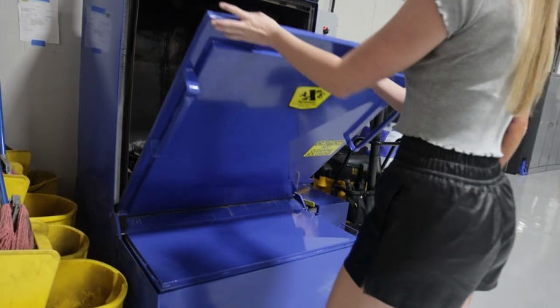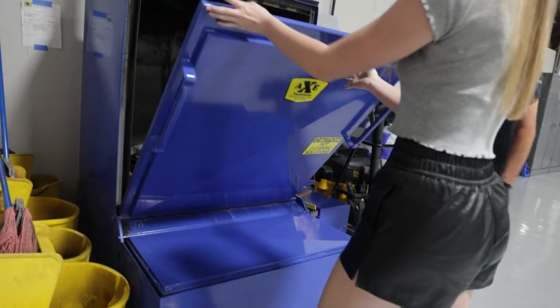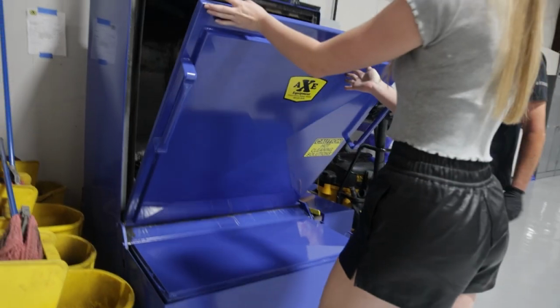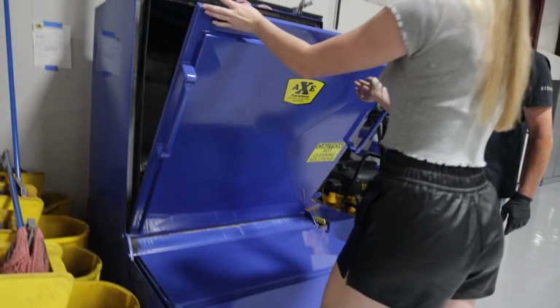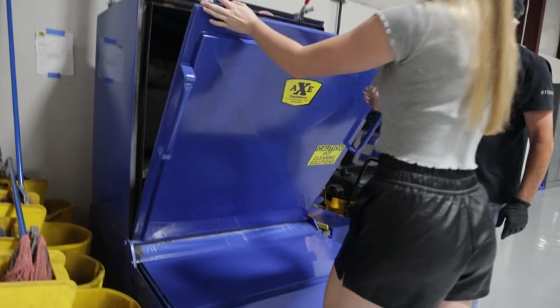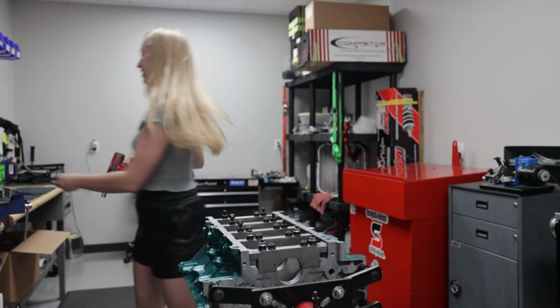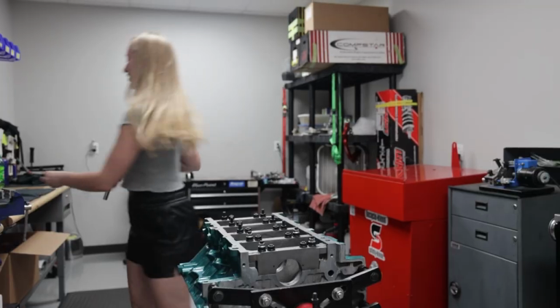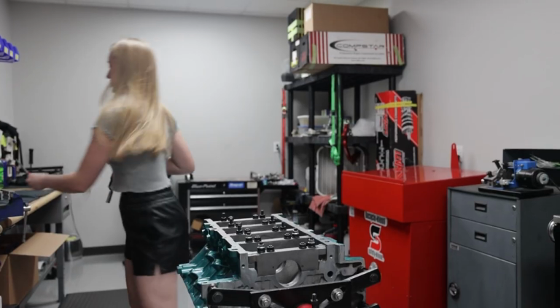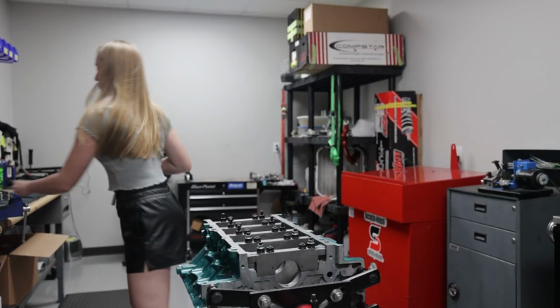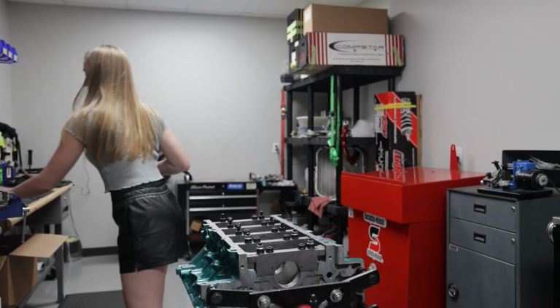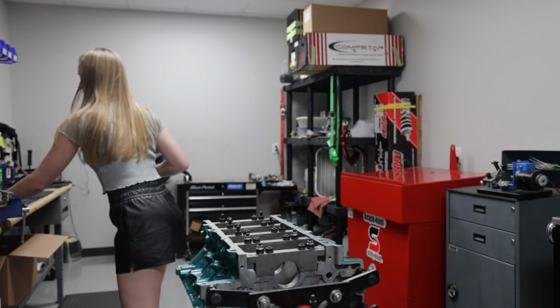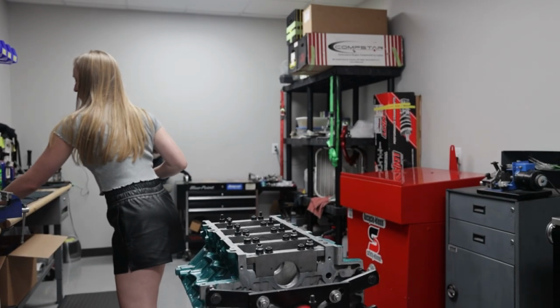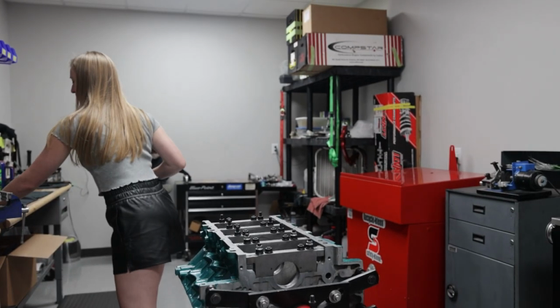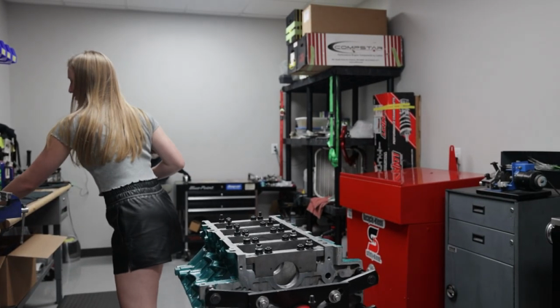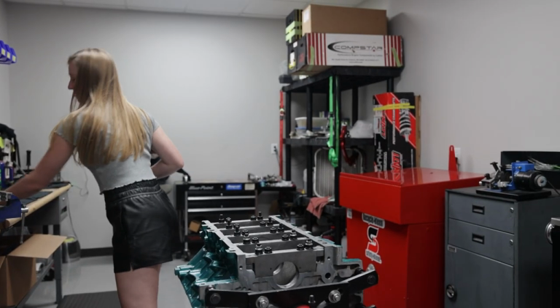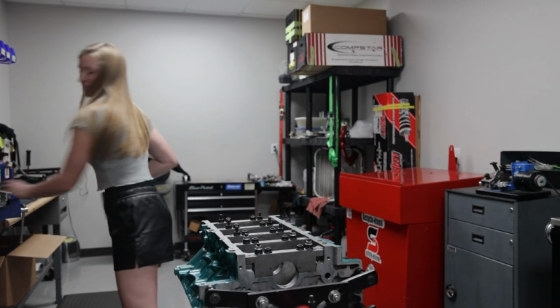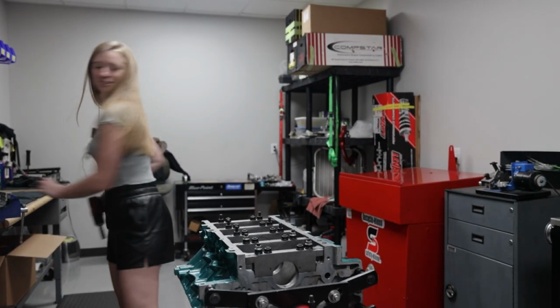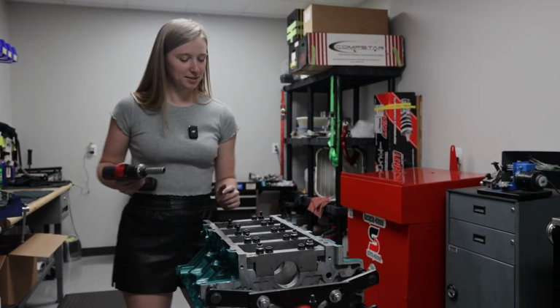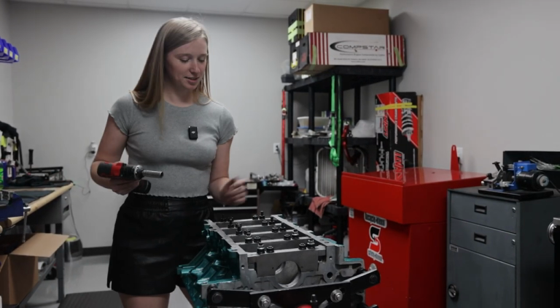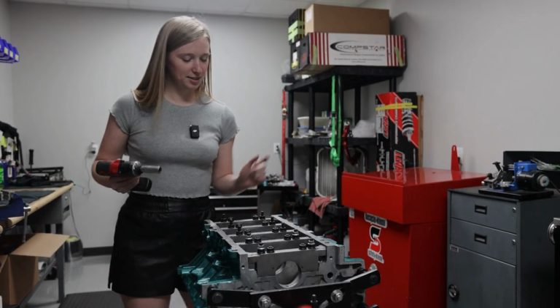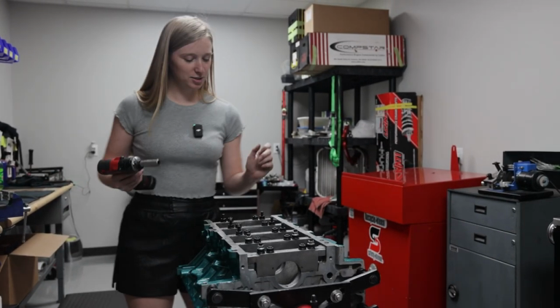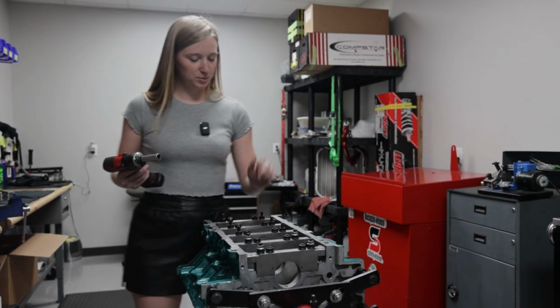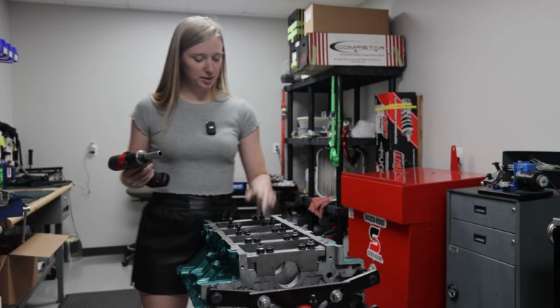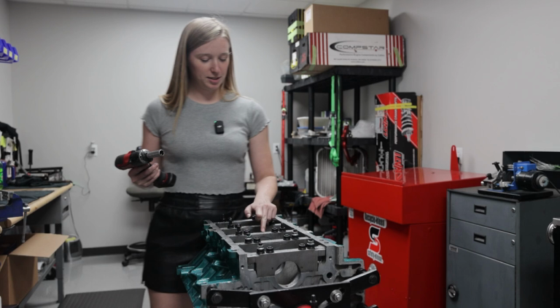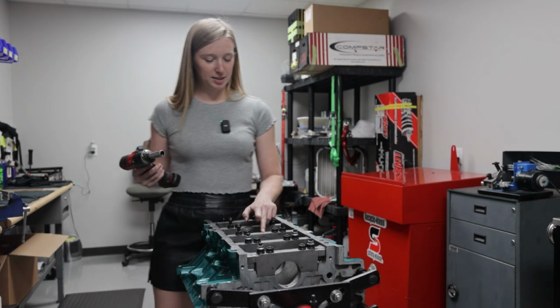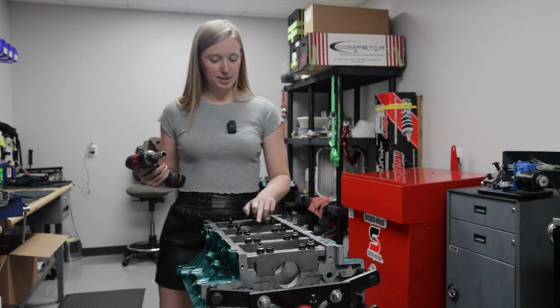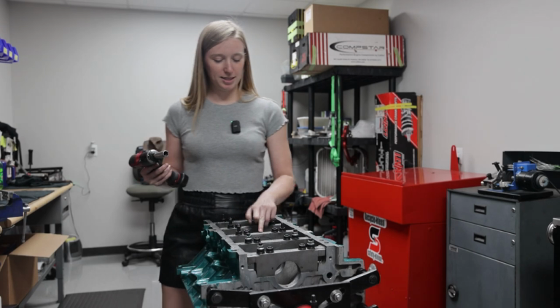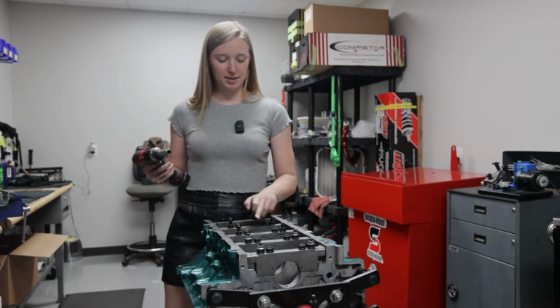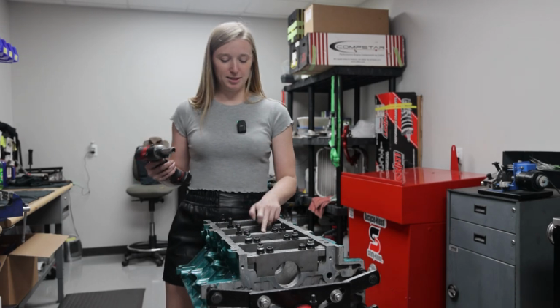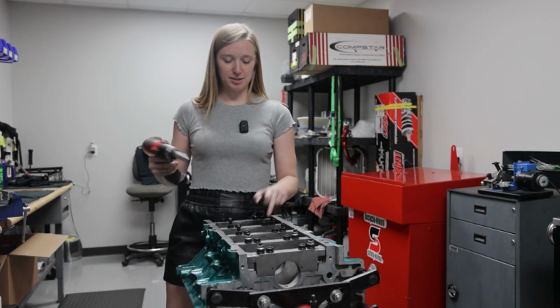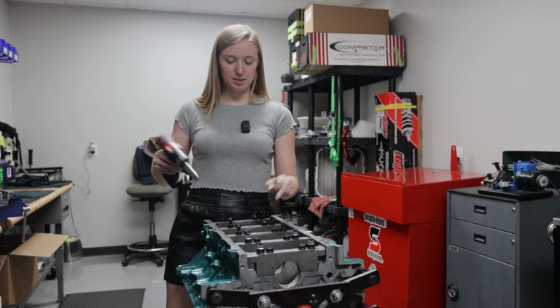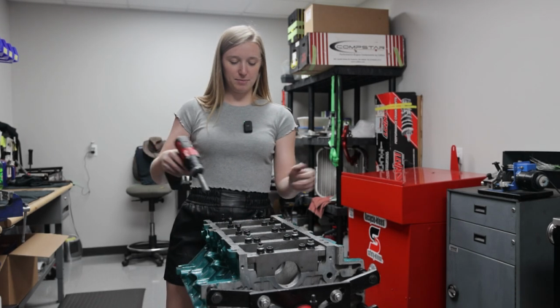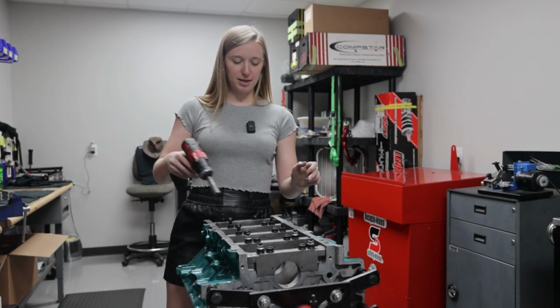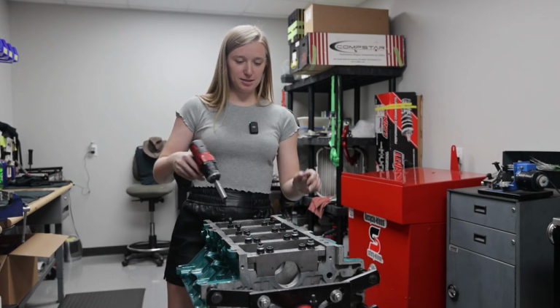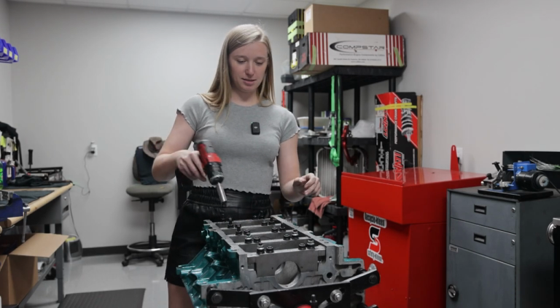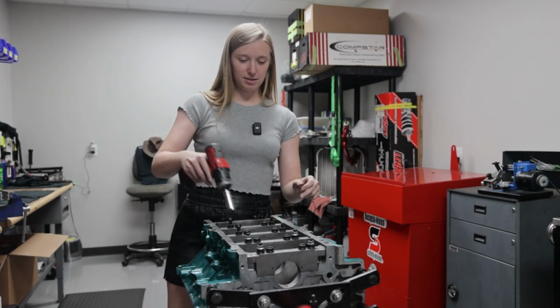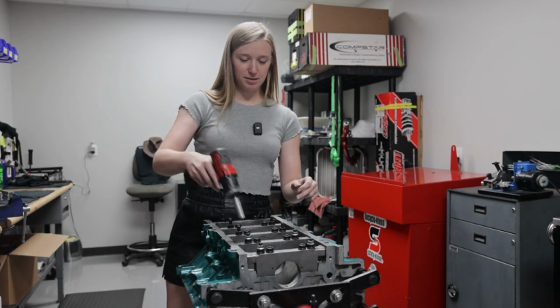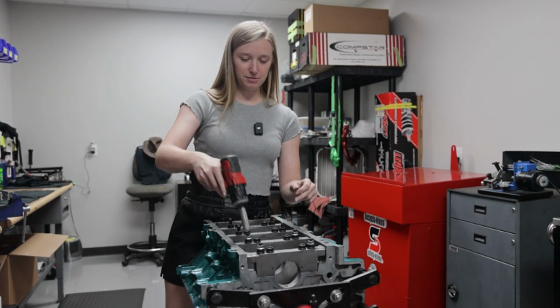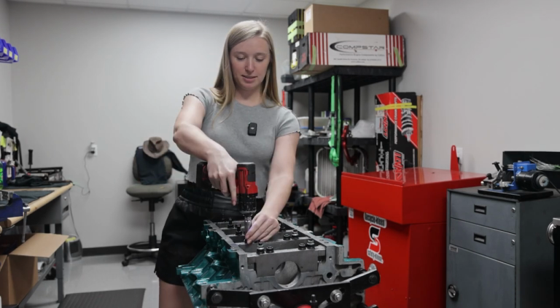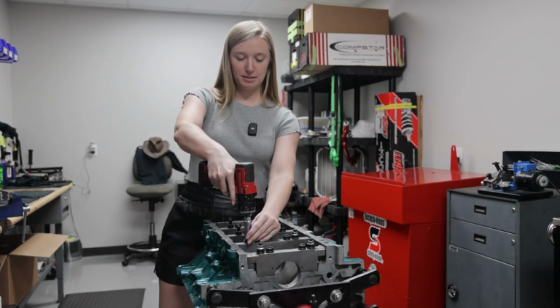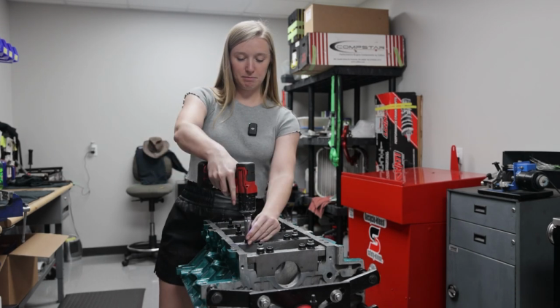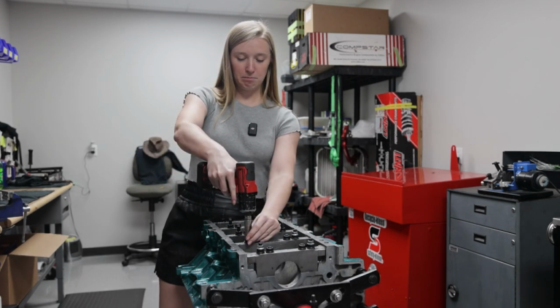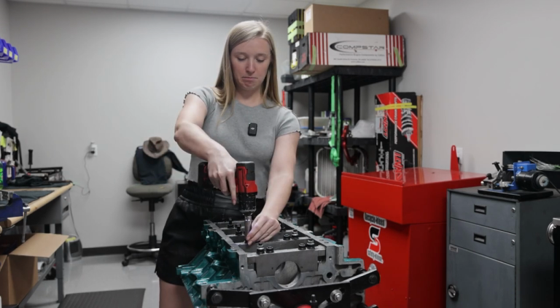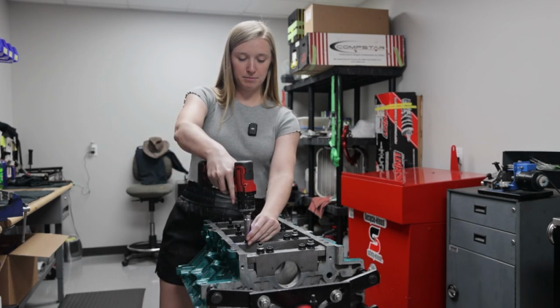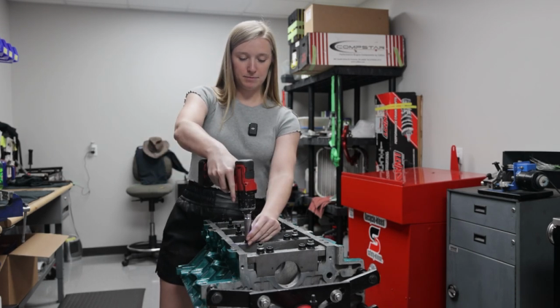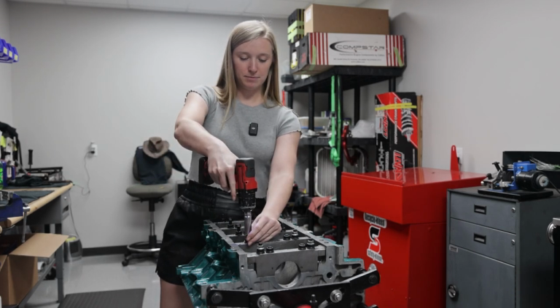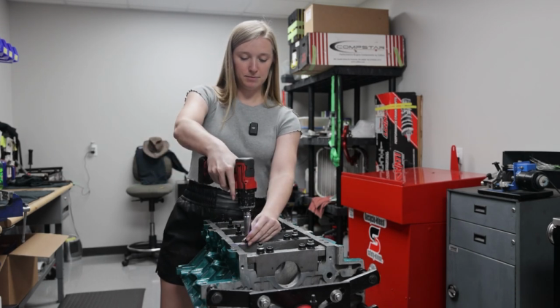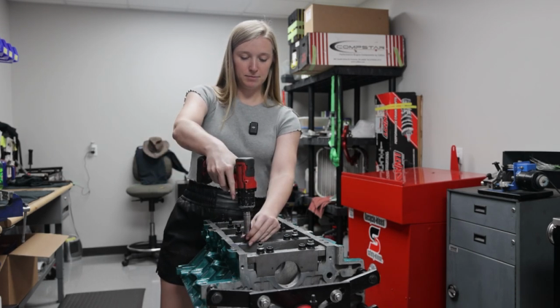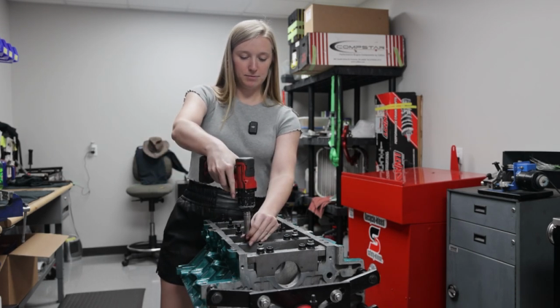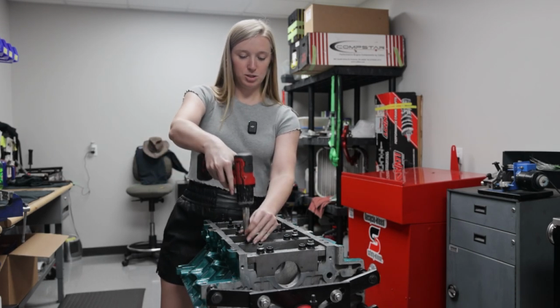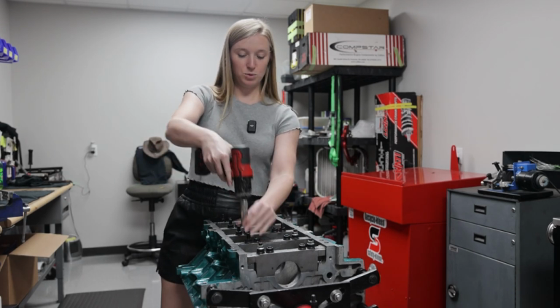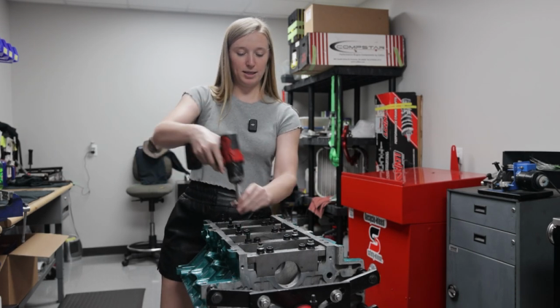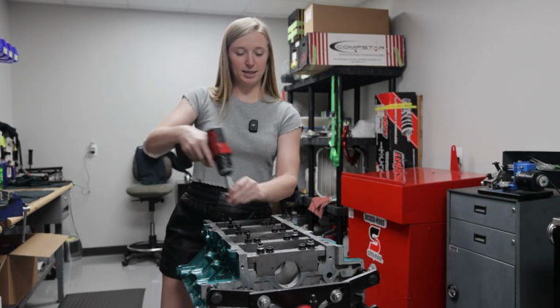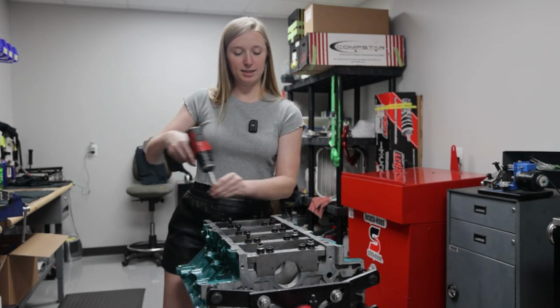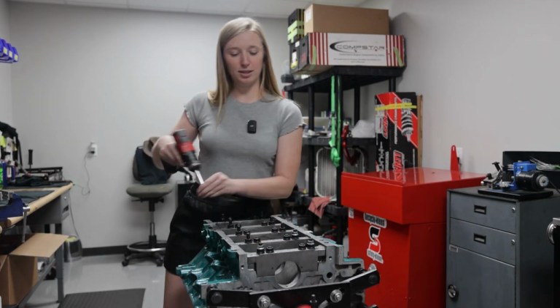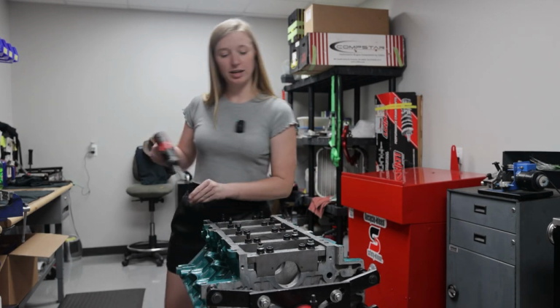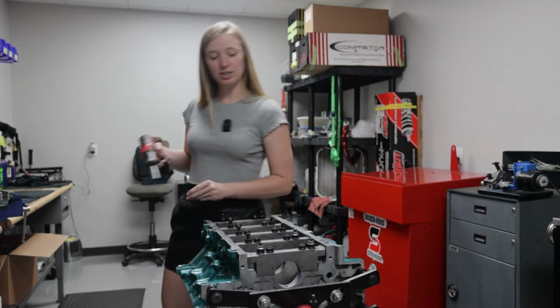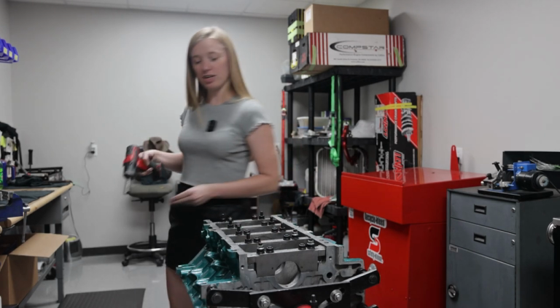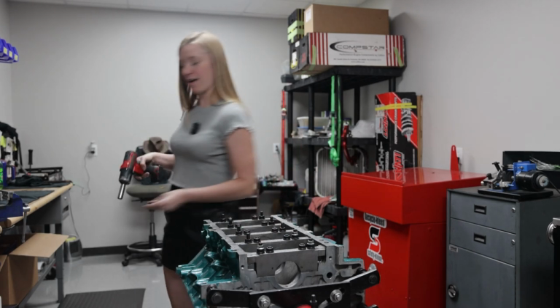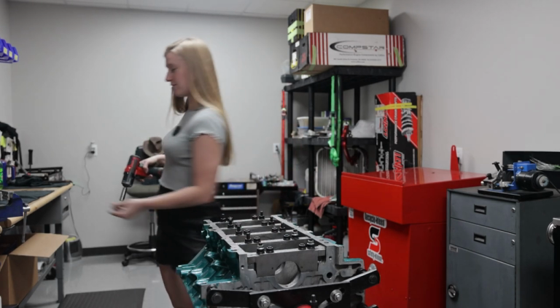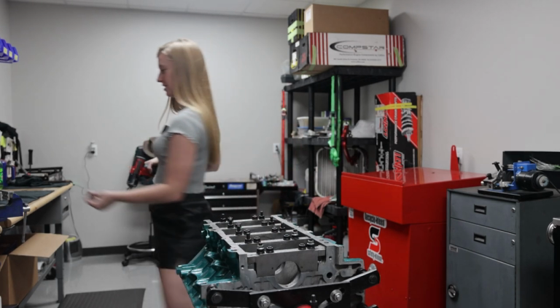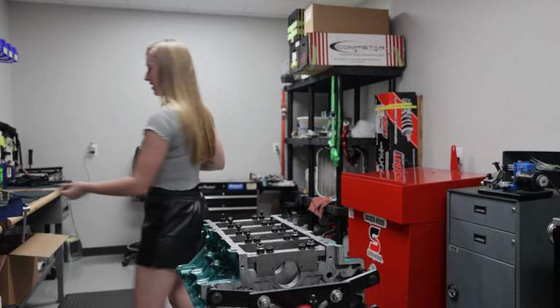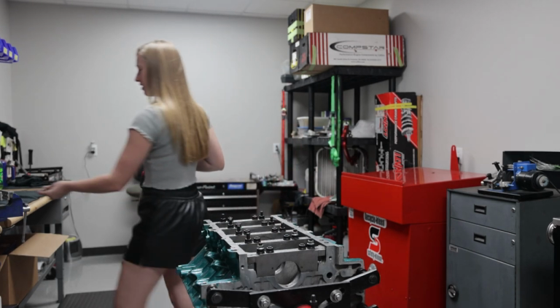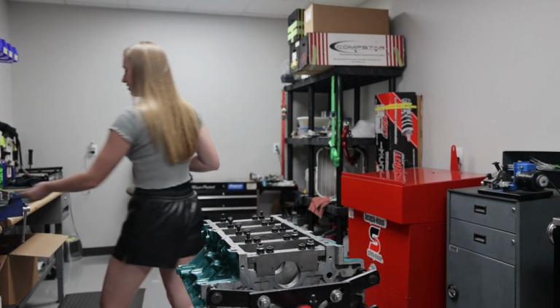I'm doing bolts because we are going to take these mains off so we can get the crankshaft in there.